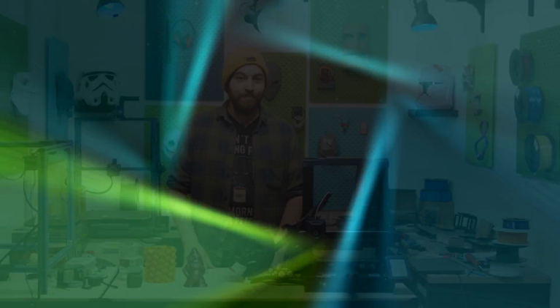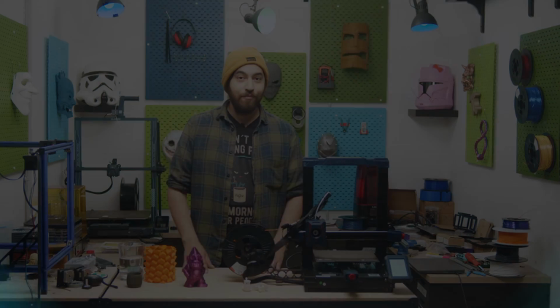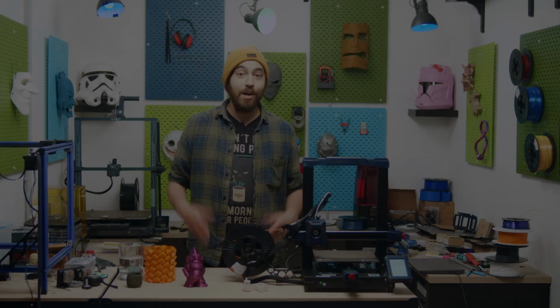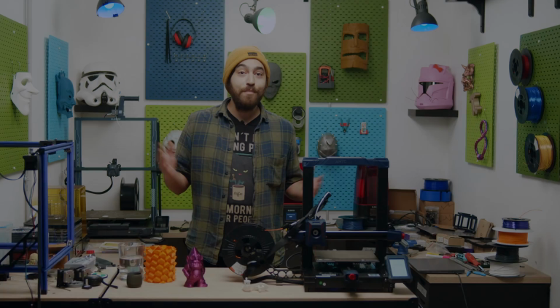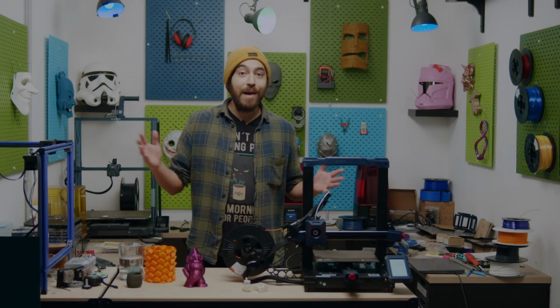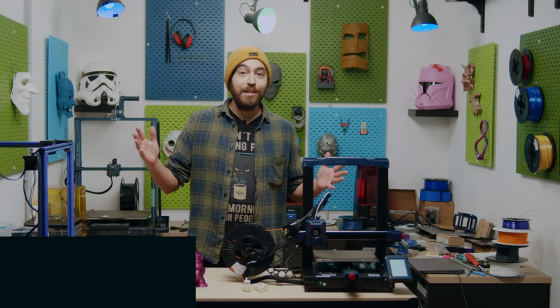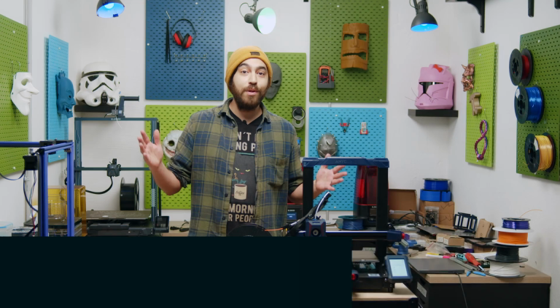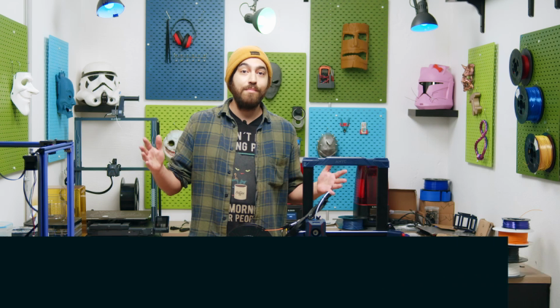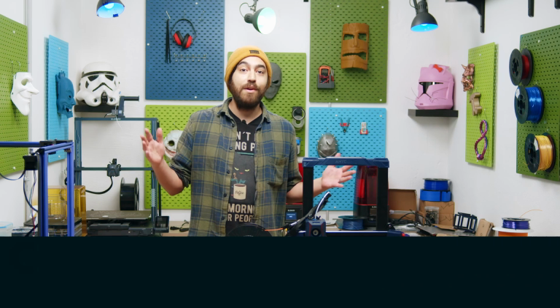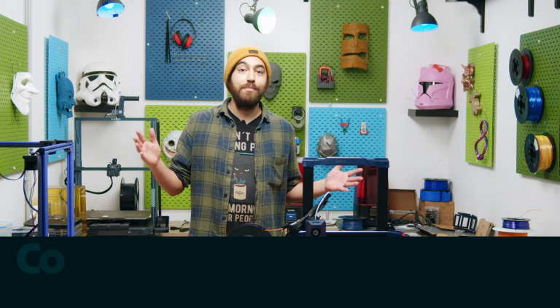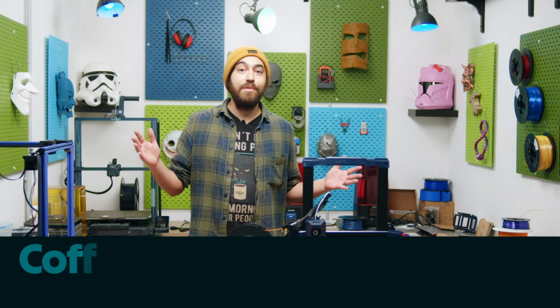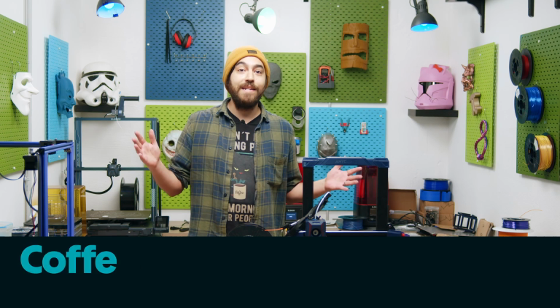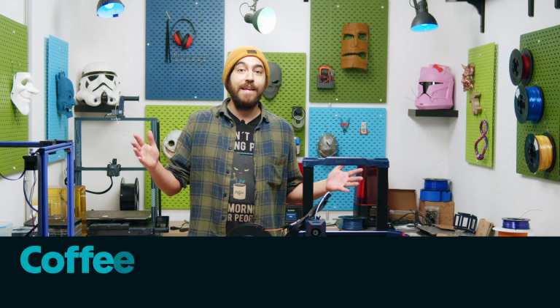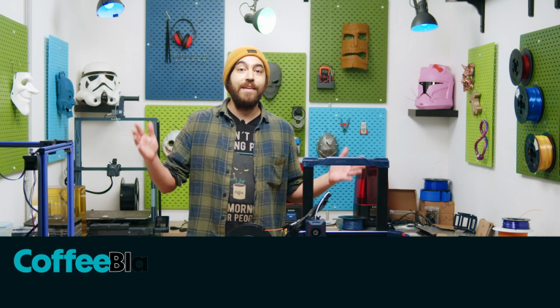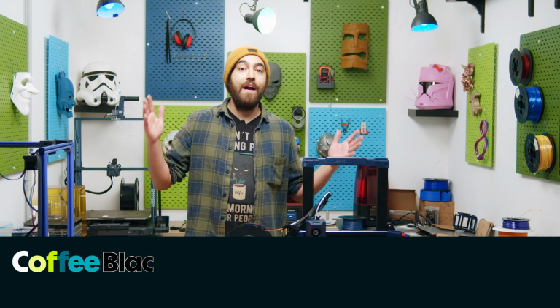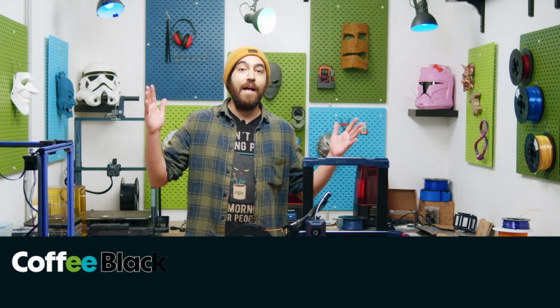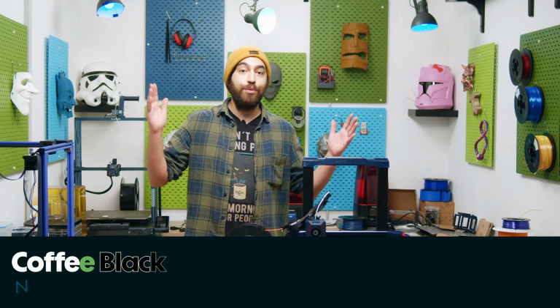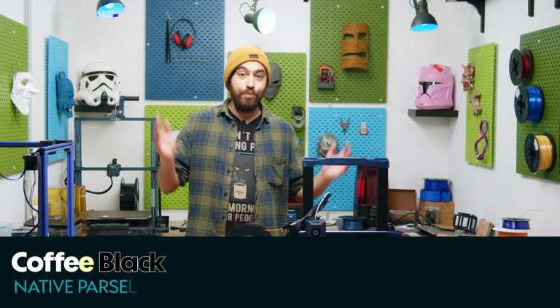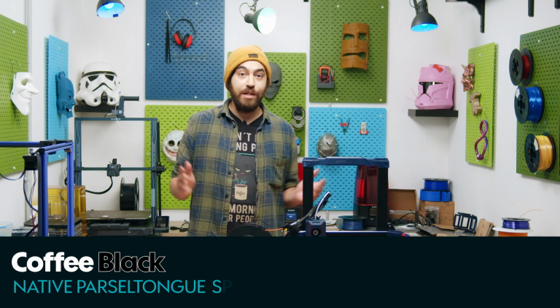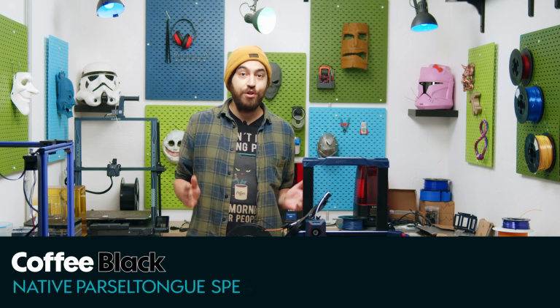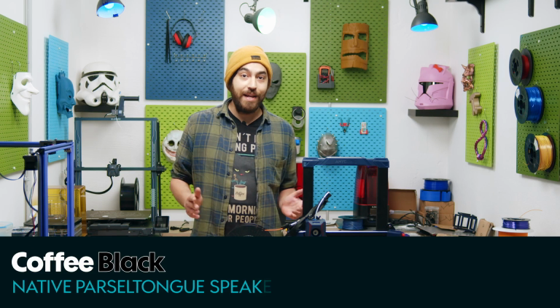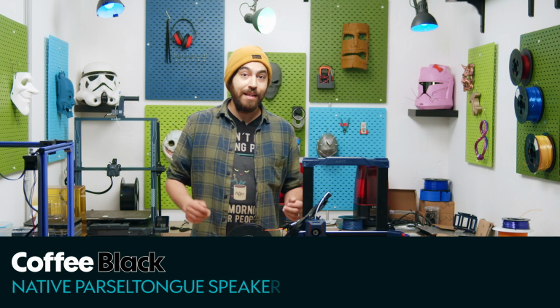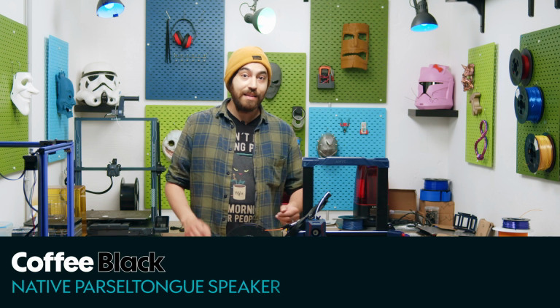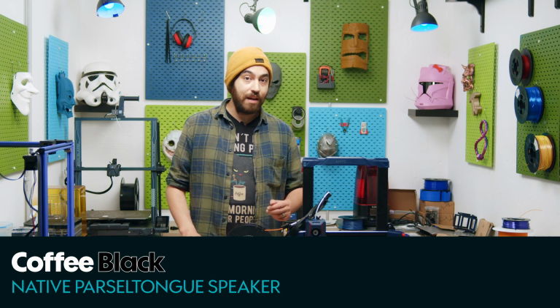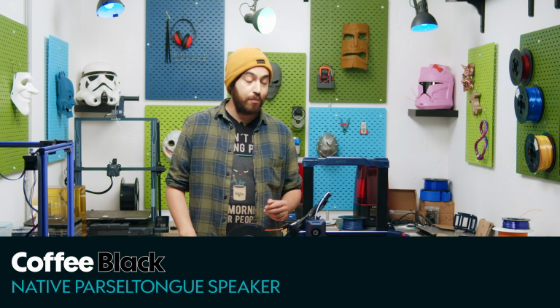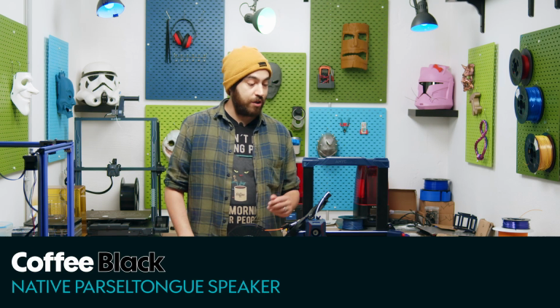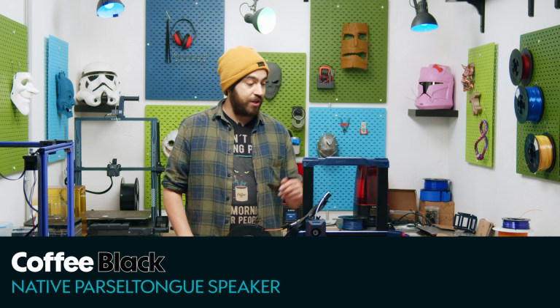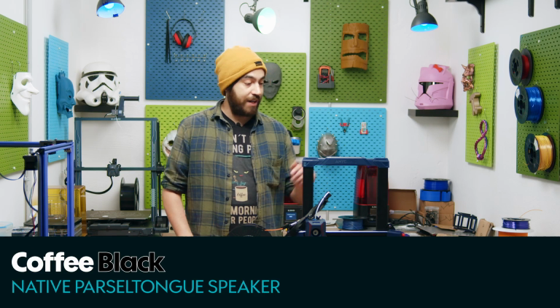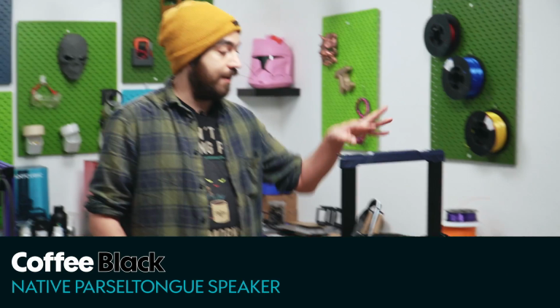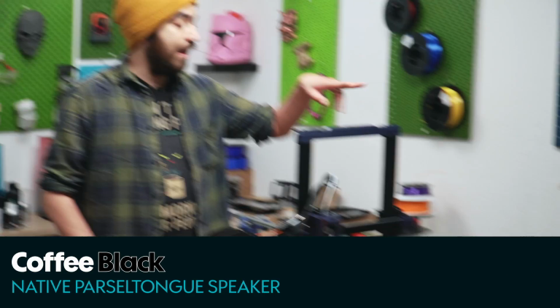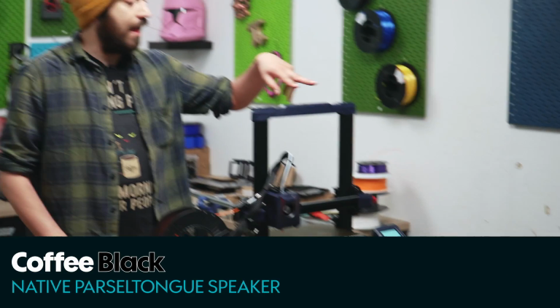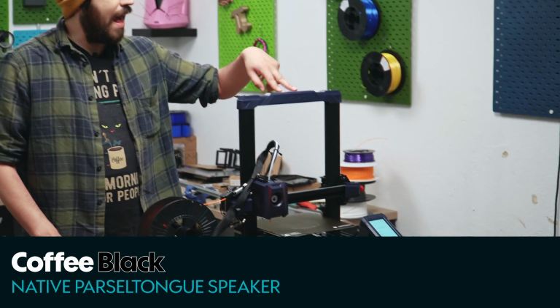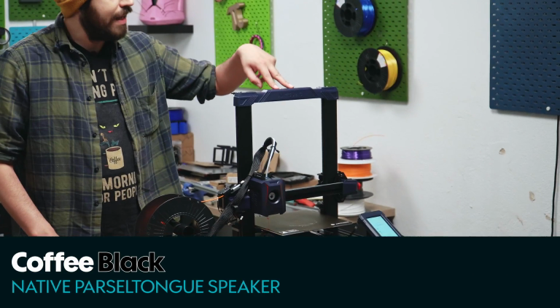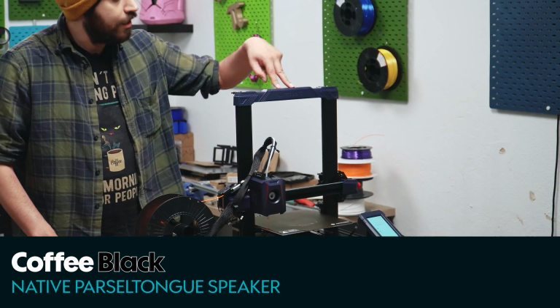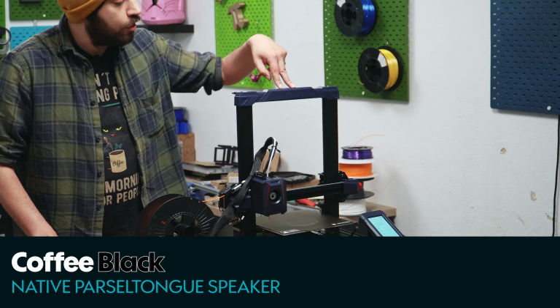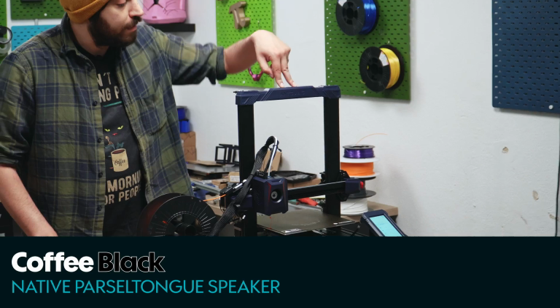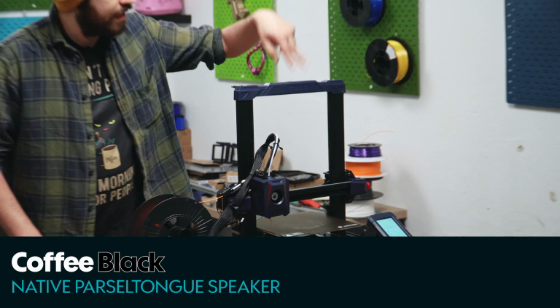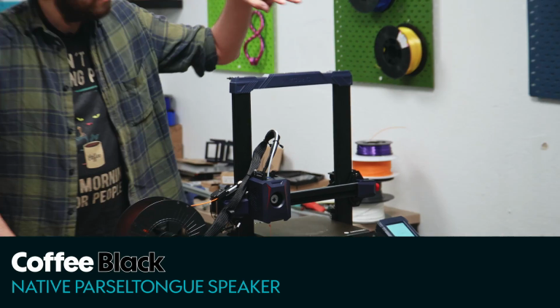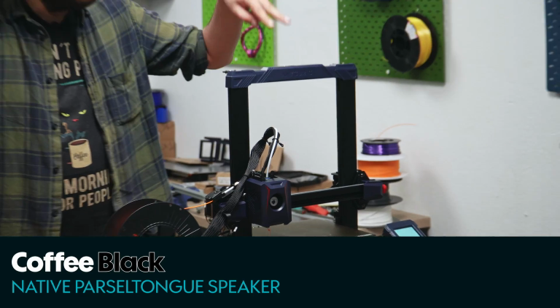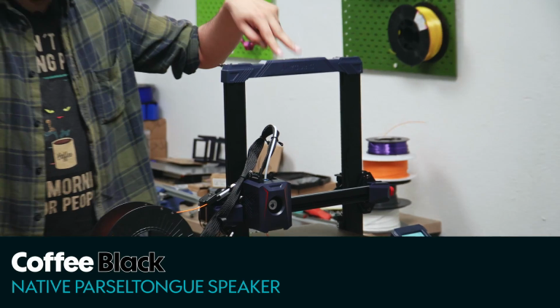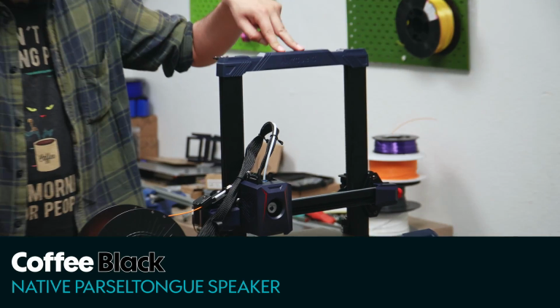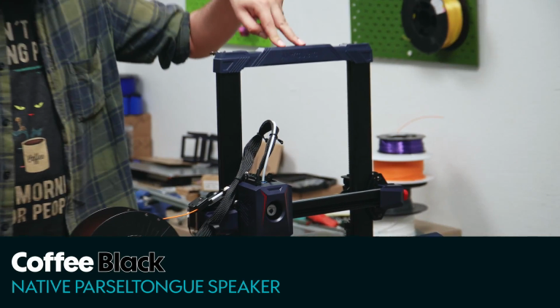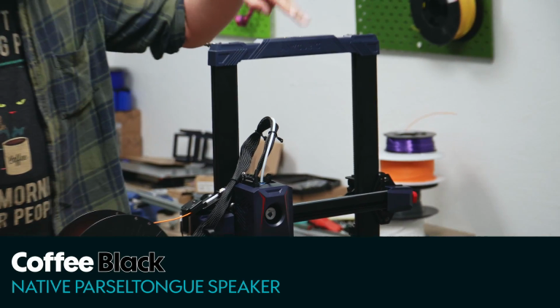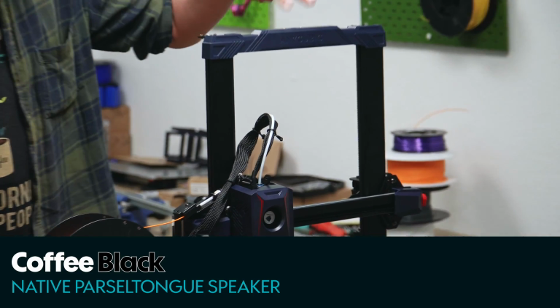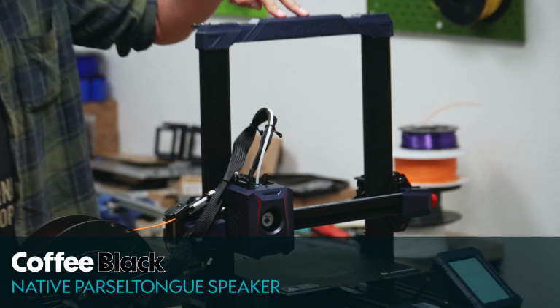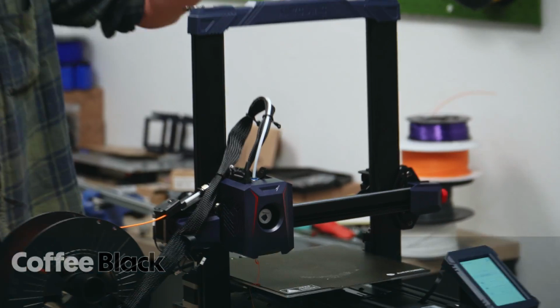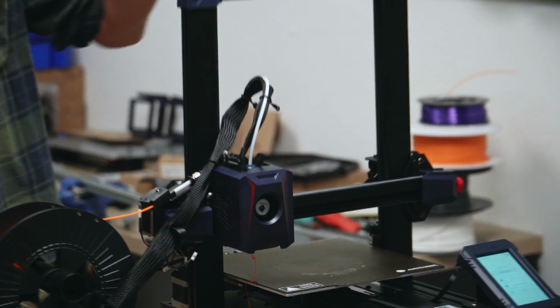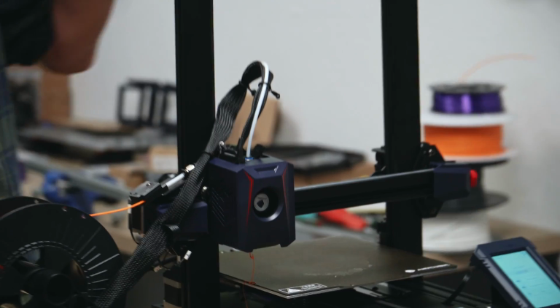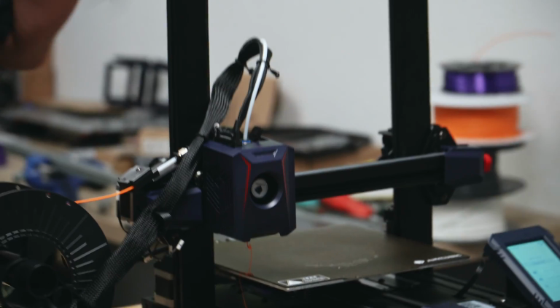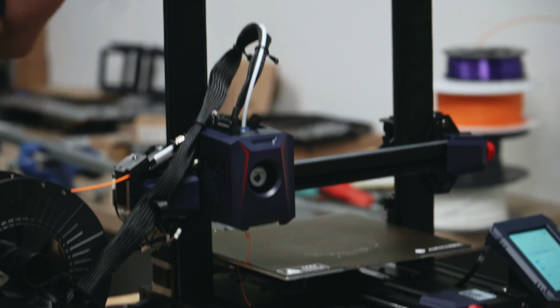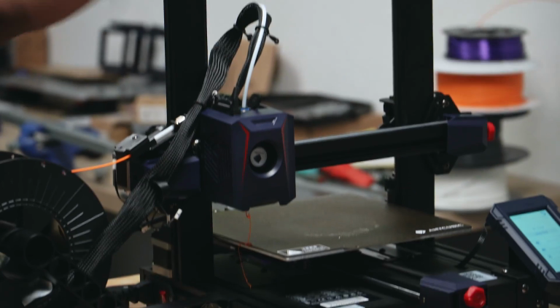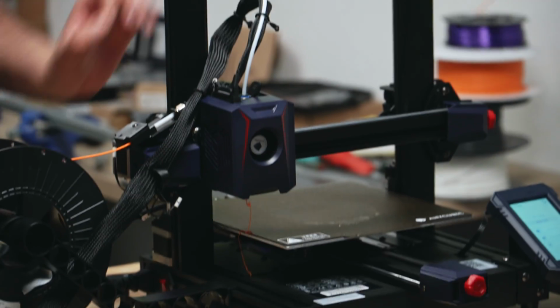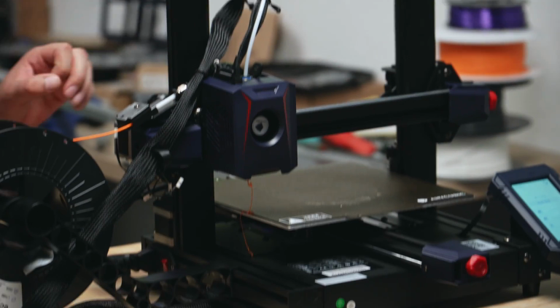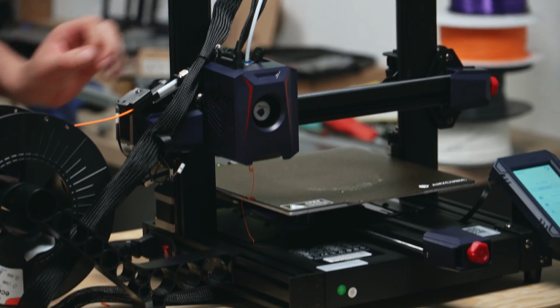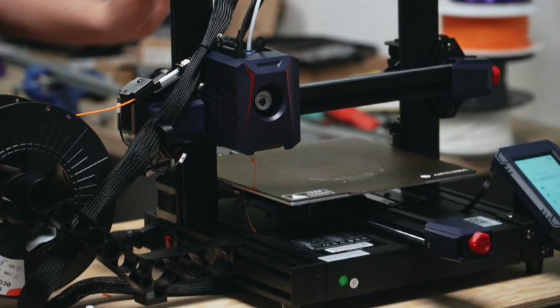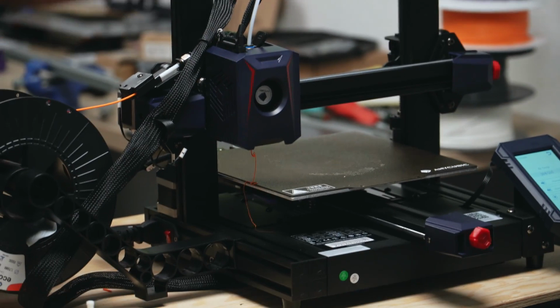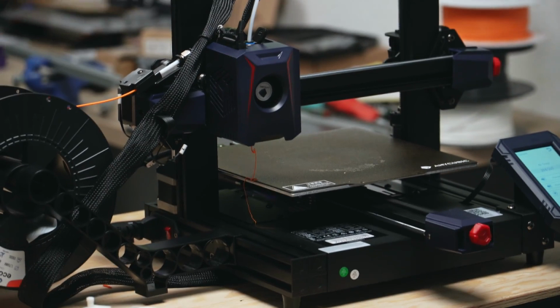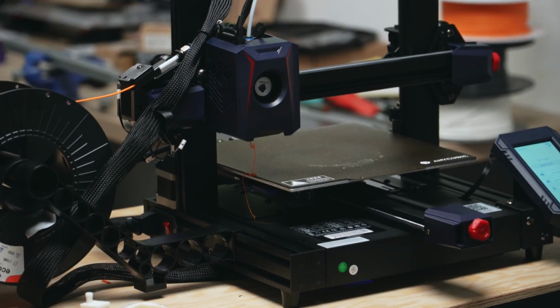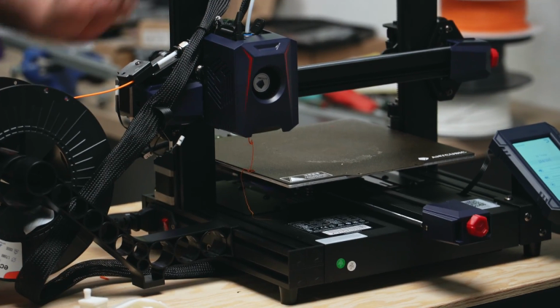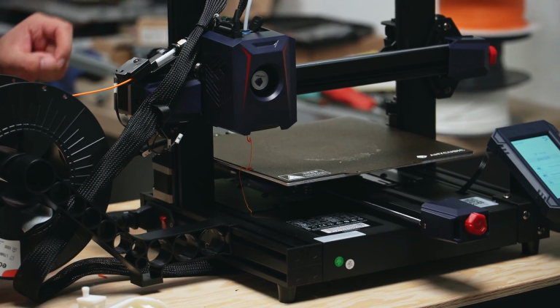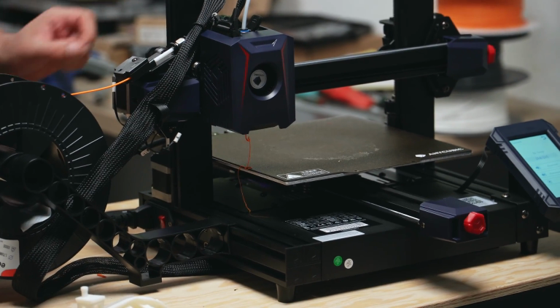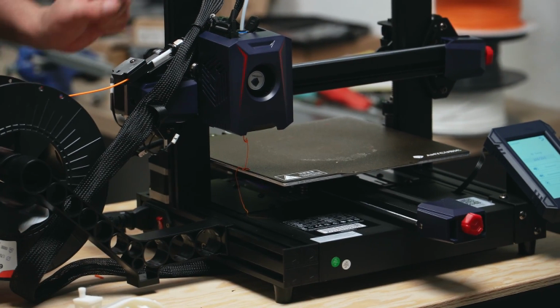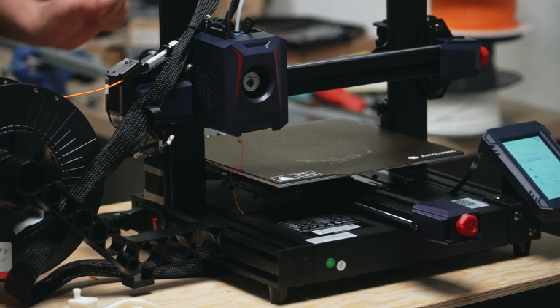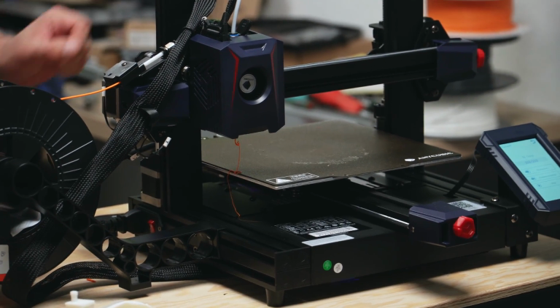Welcome back to another product breakdown here at 3D Jake, and this time we're checking out the Anycubic Cobra 2 — the latest addition to their FDM family.